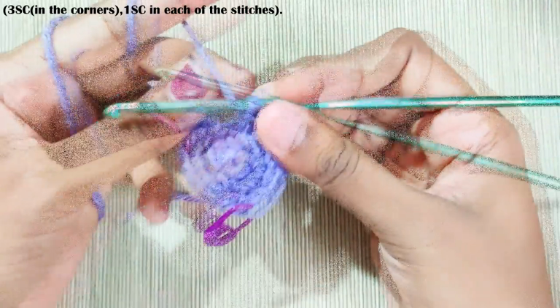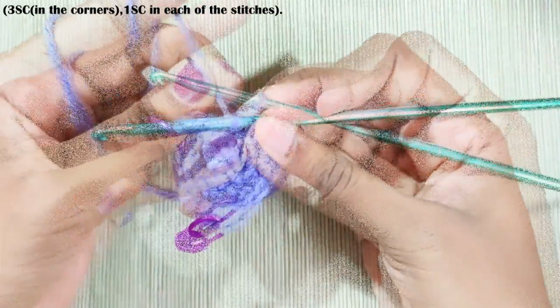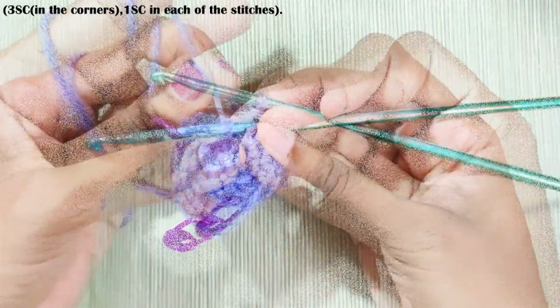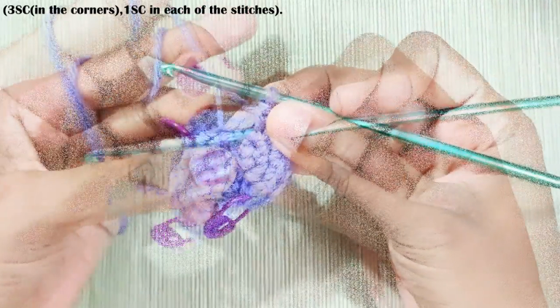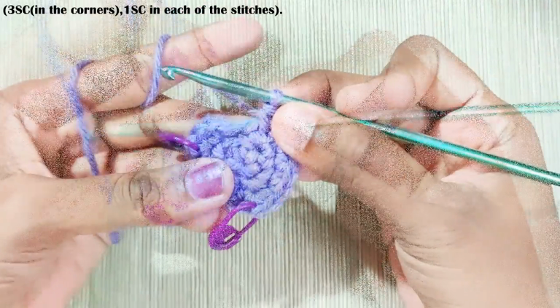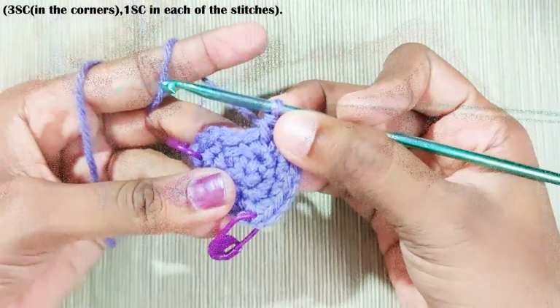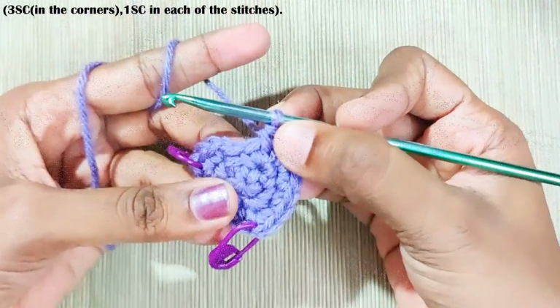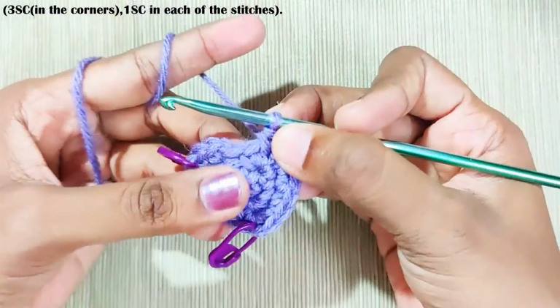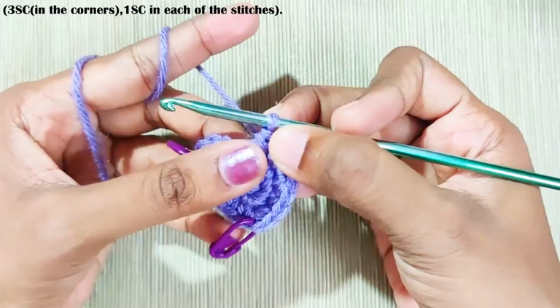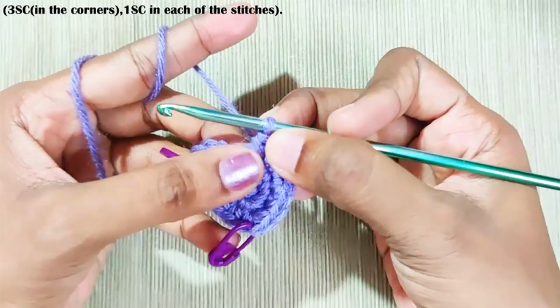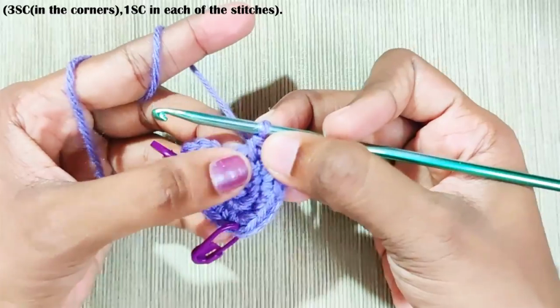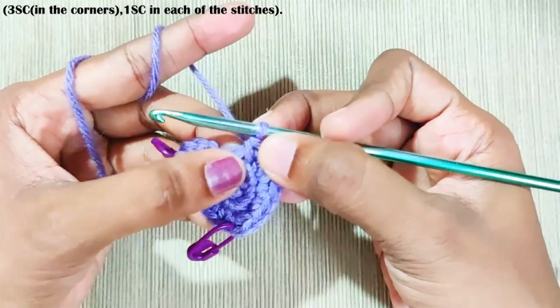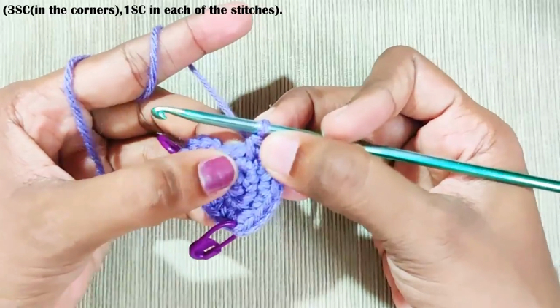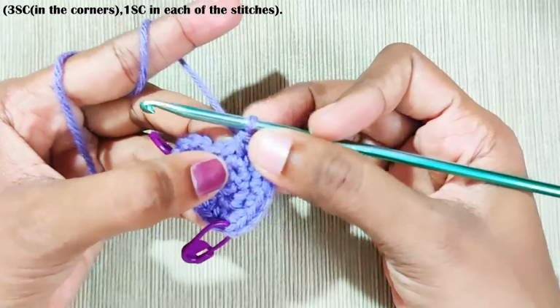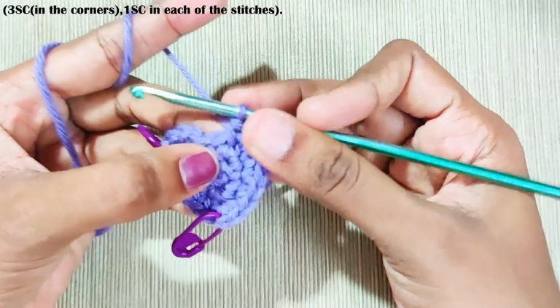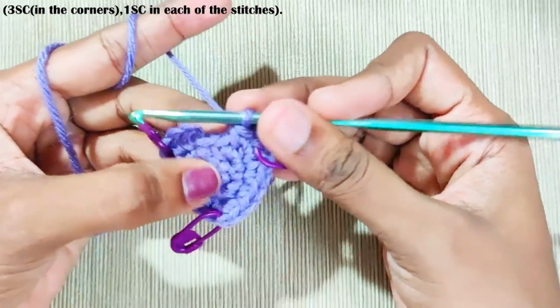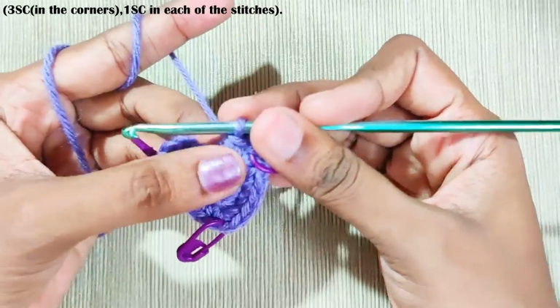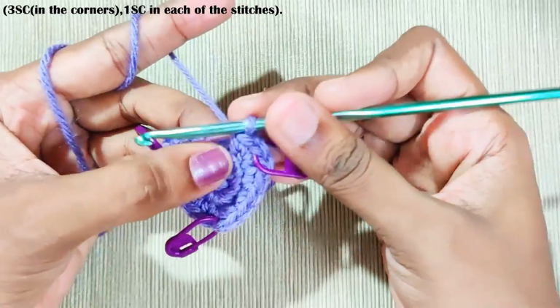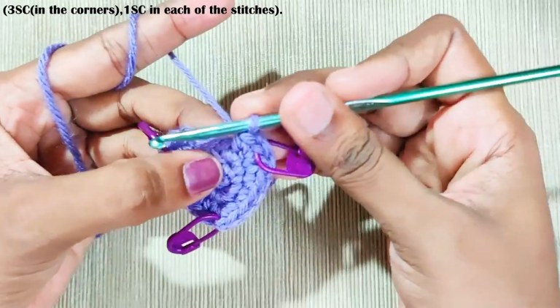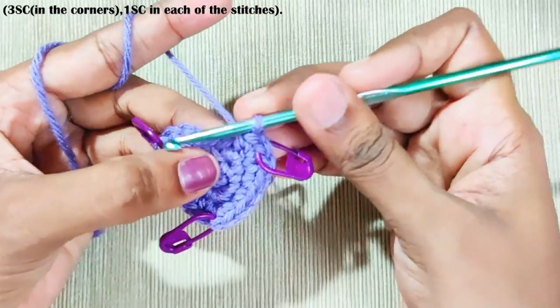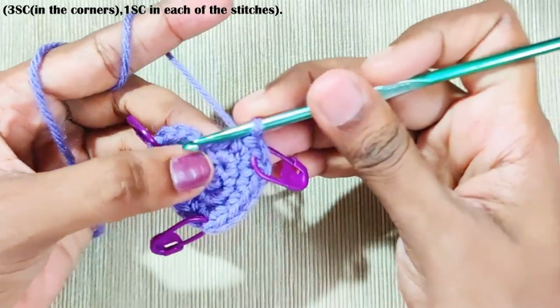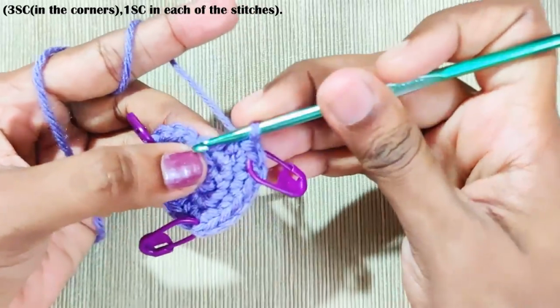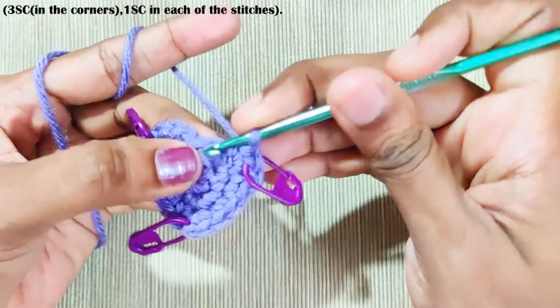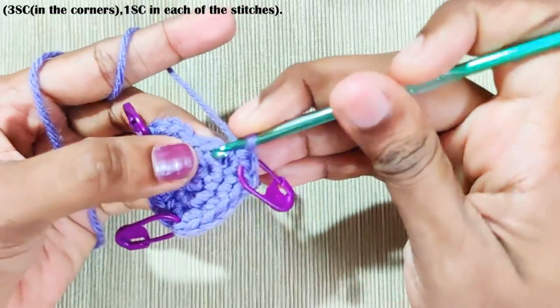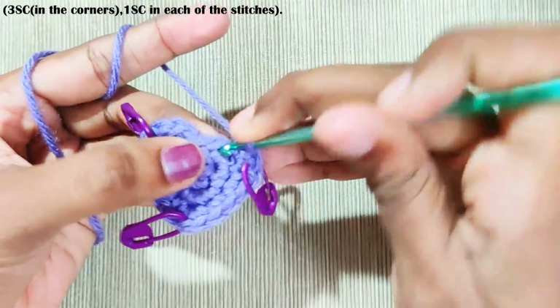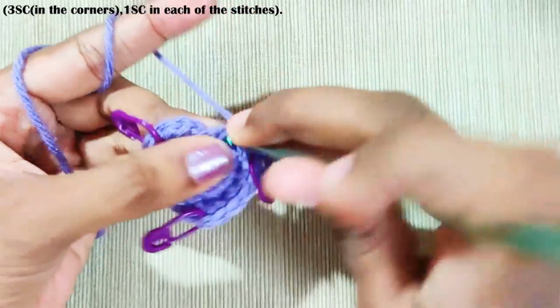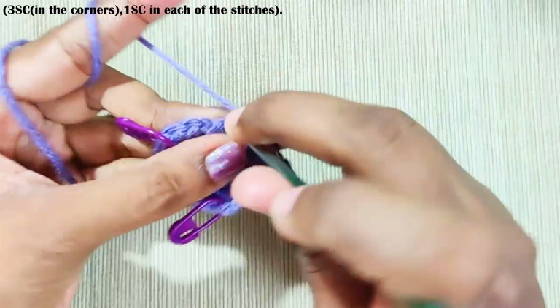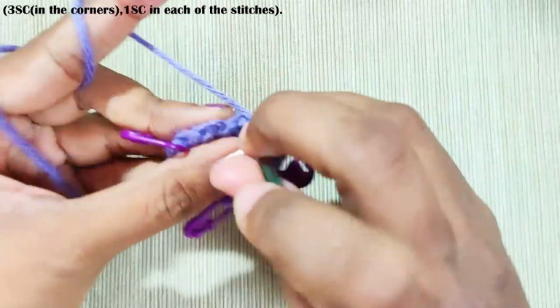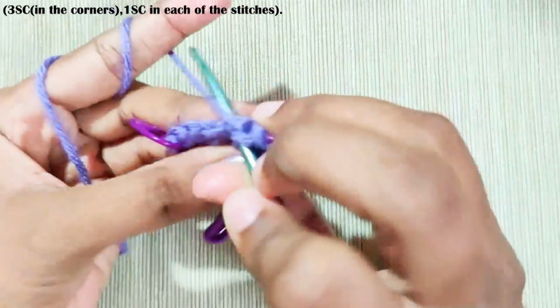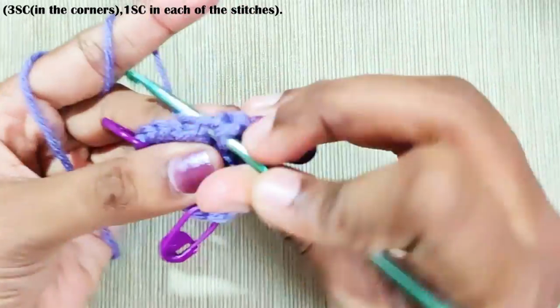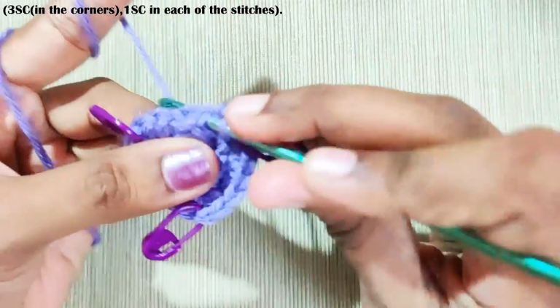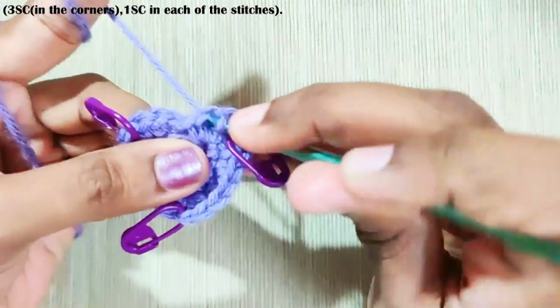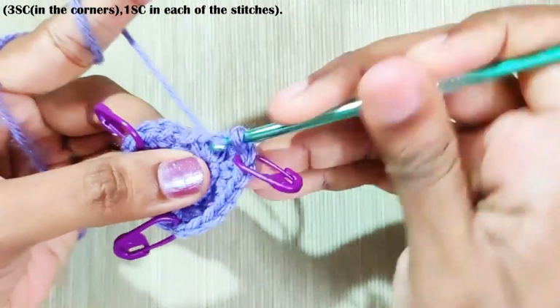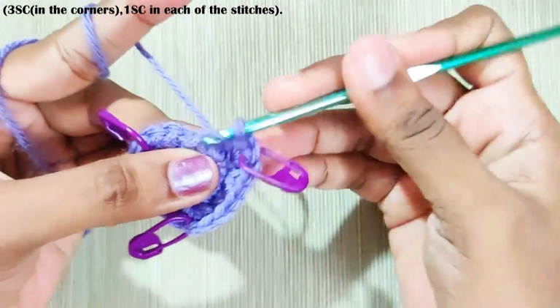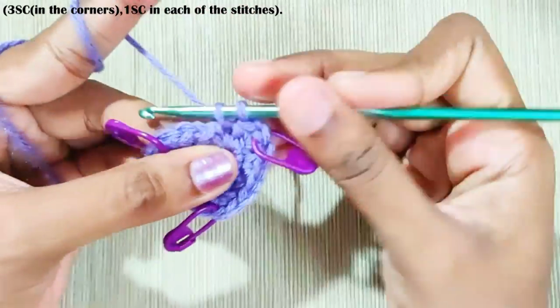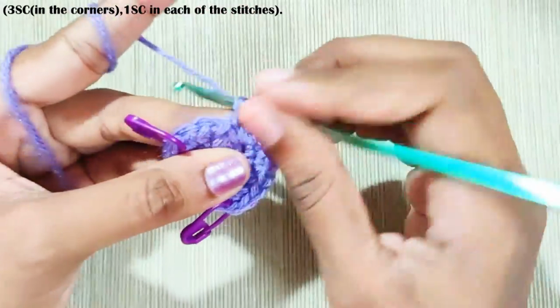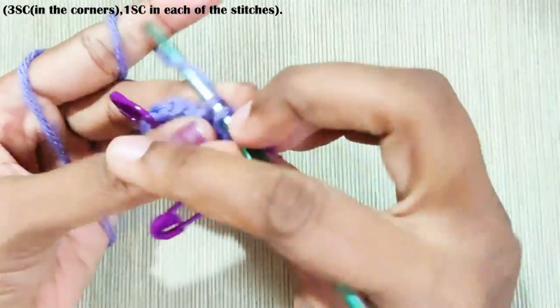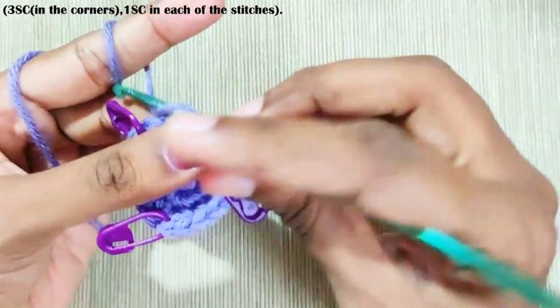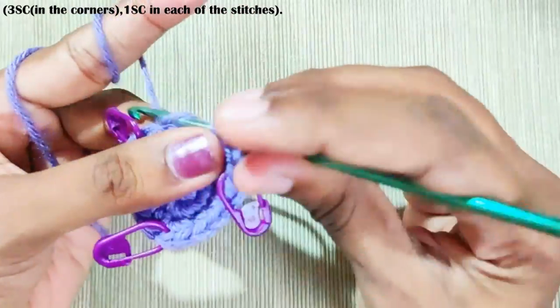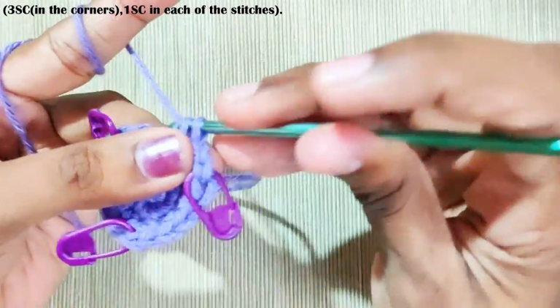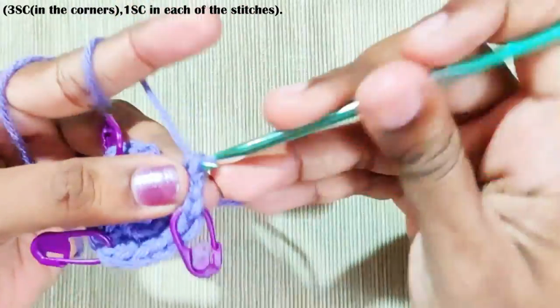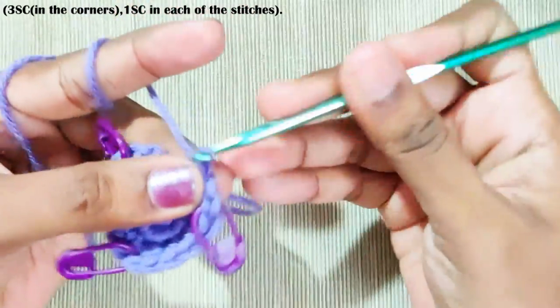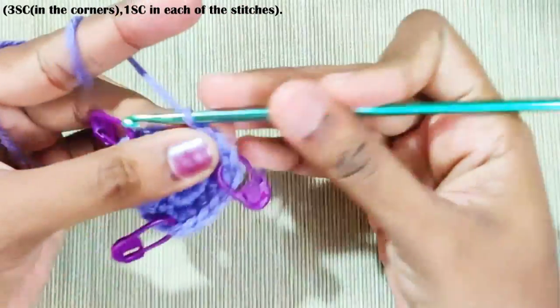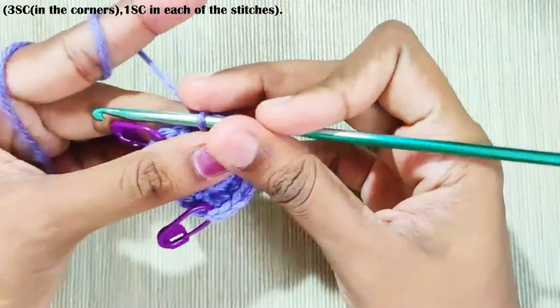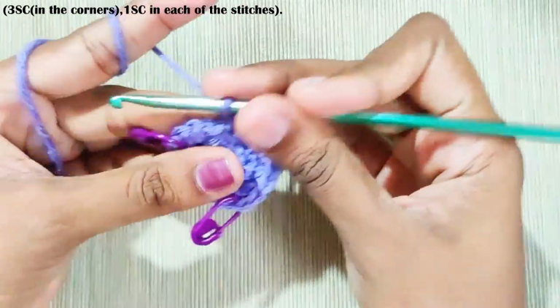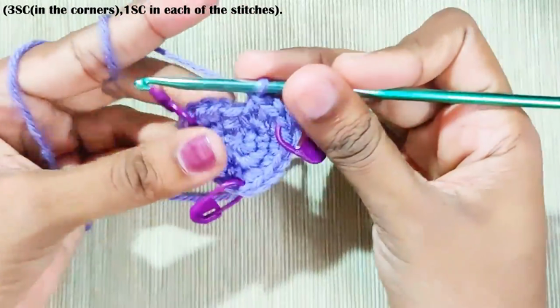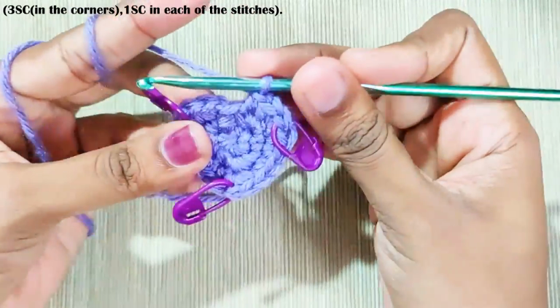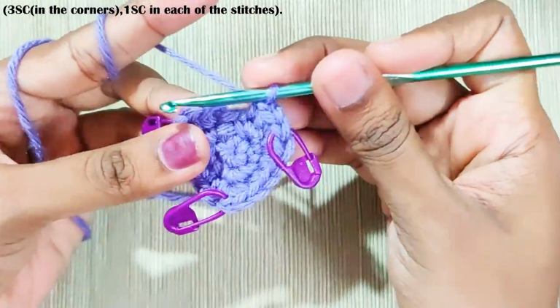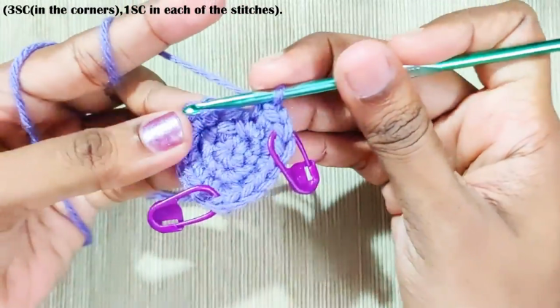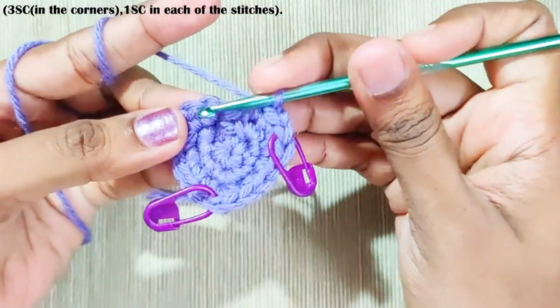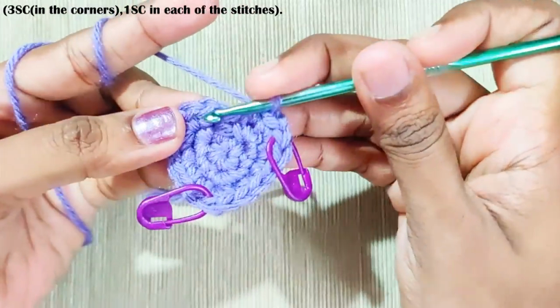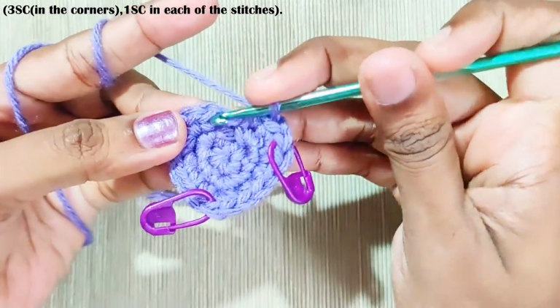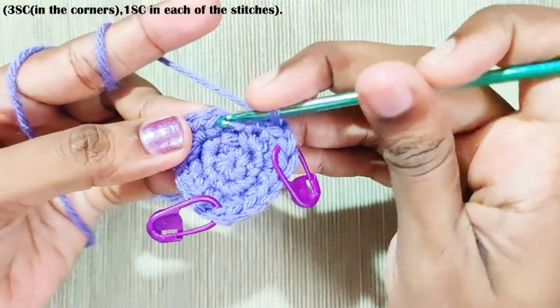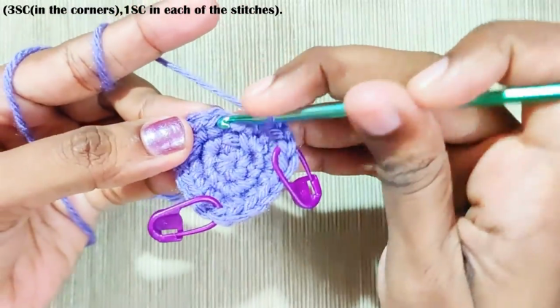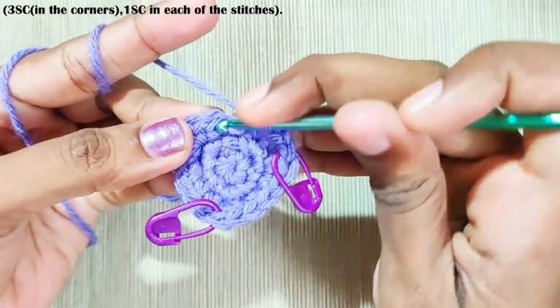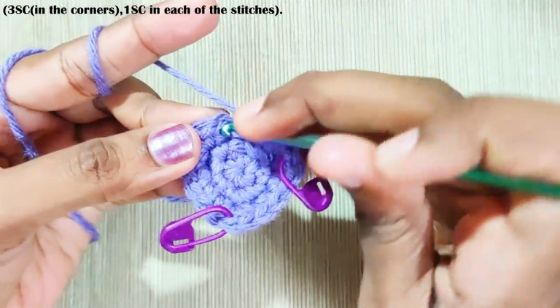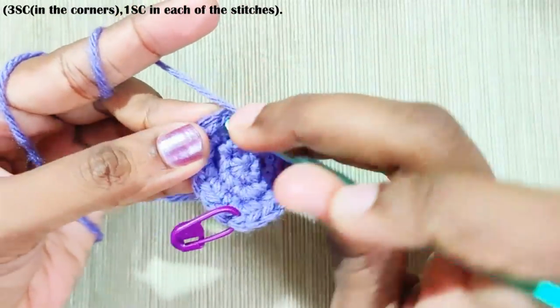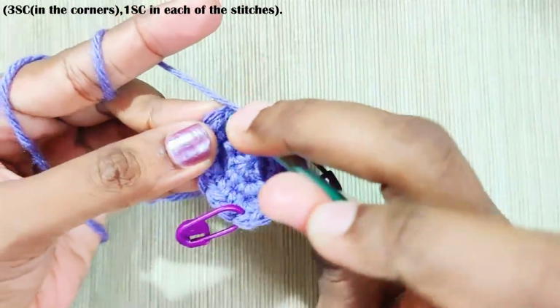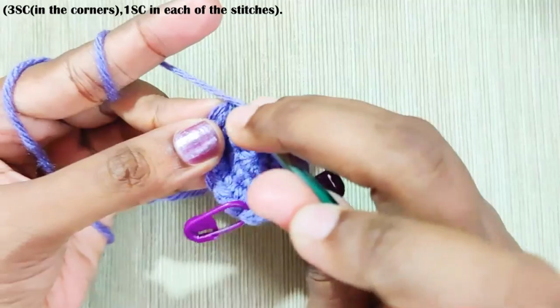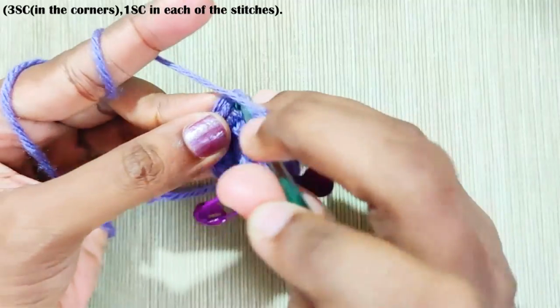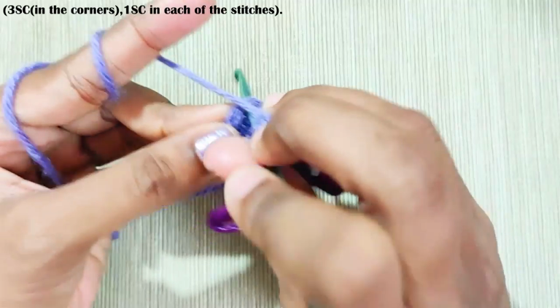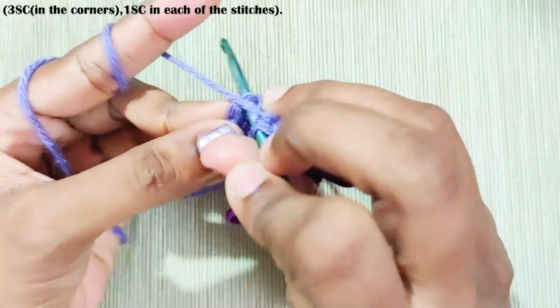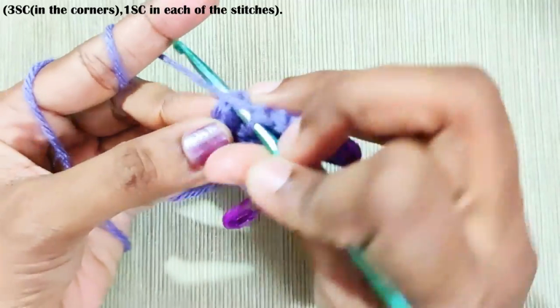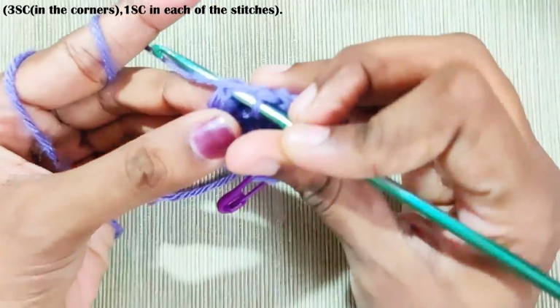Now here you will have one stitch left — one single crochet over here — and slip stitch on top of this first single crochet.